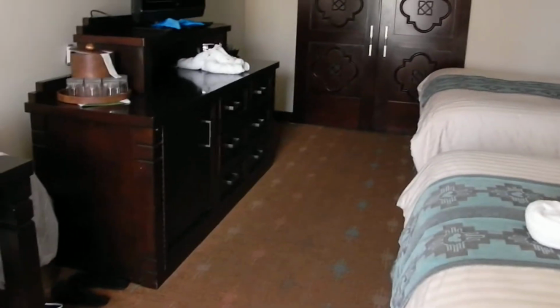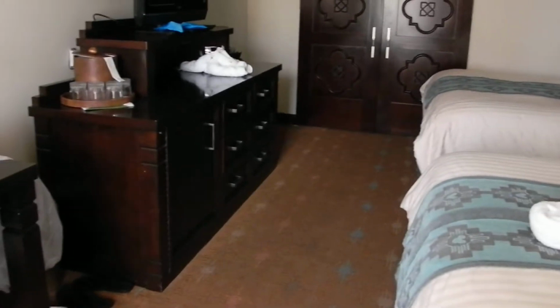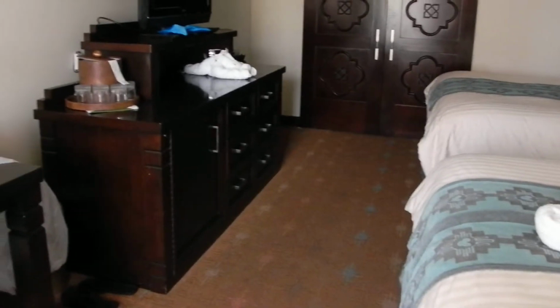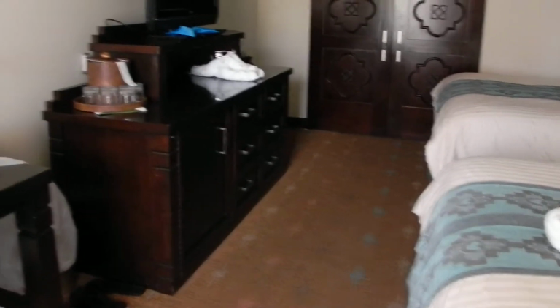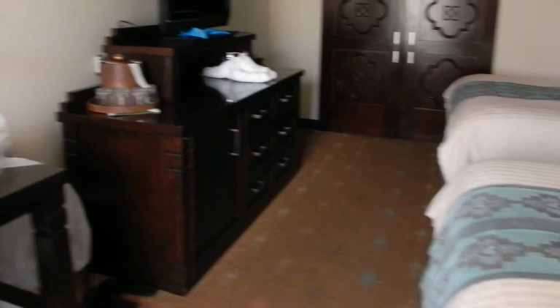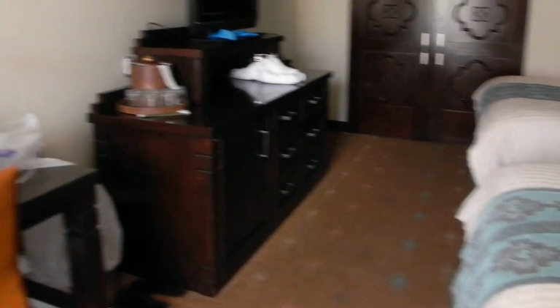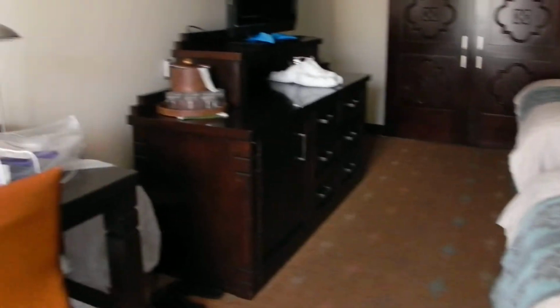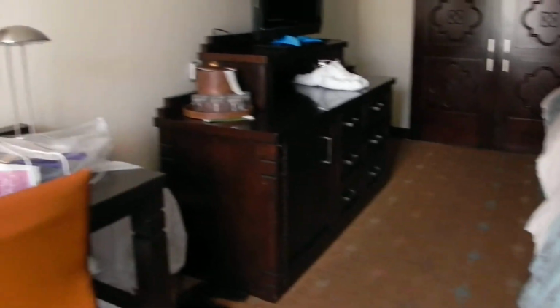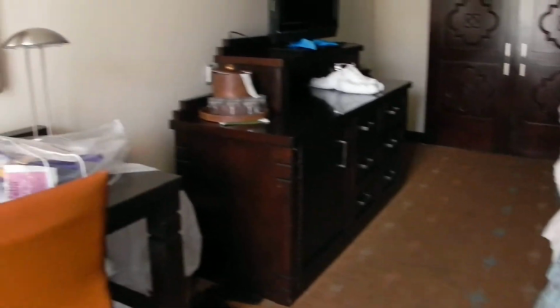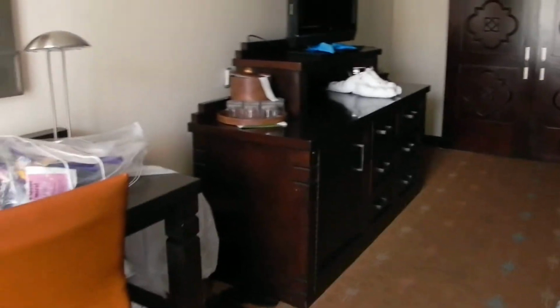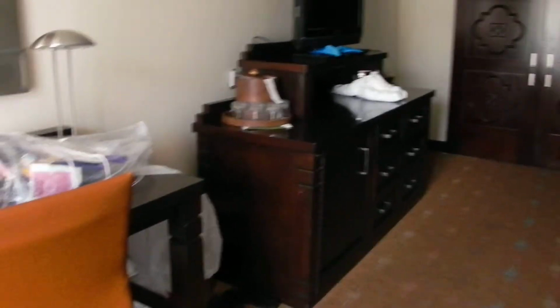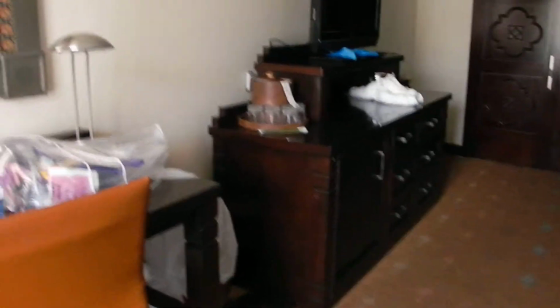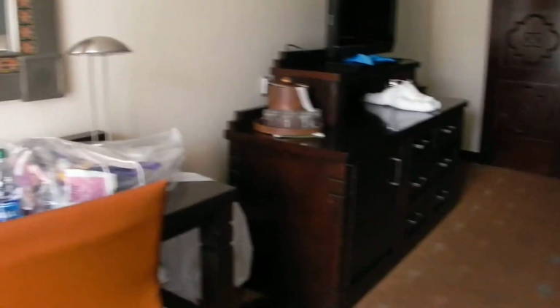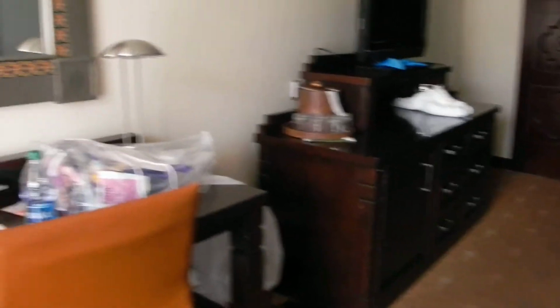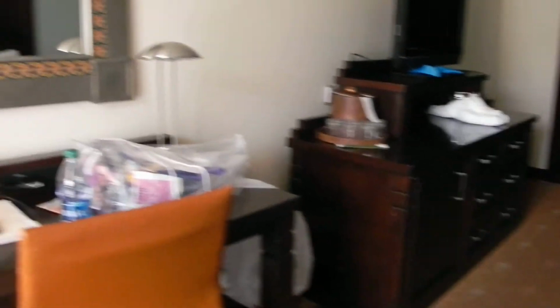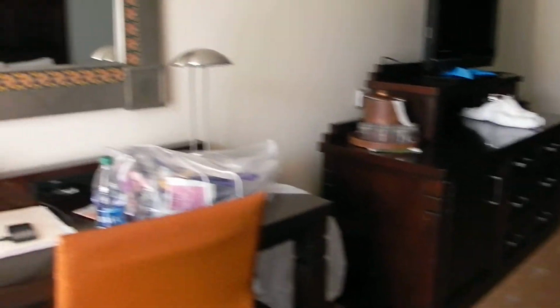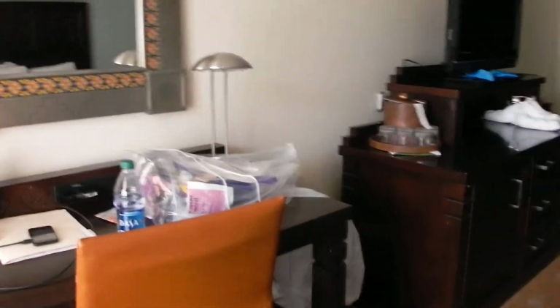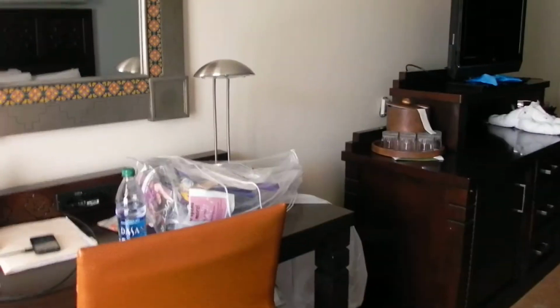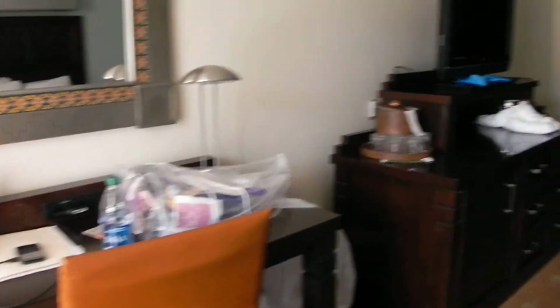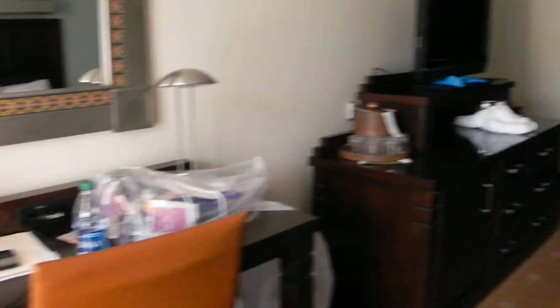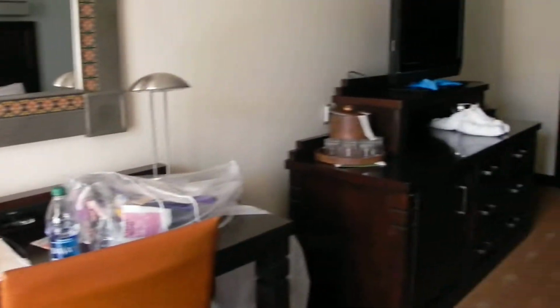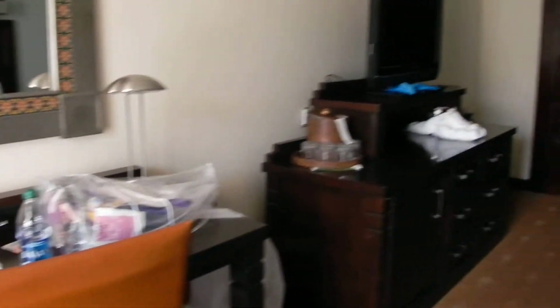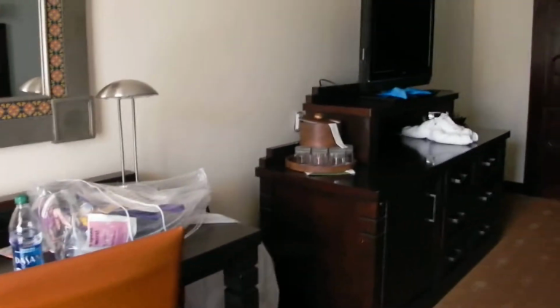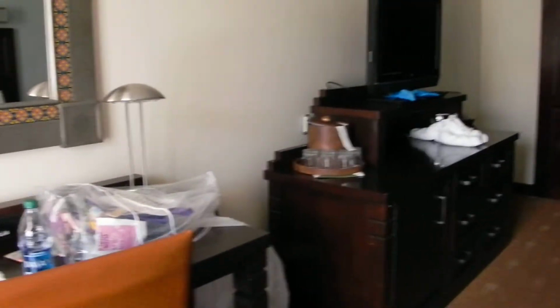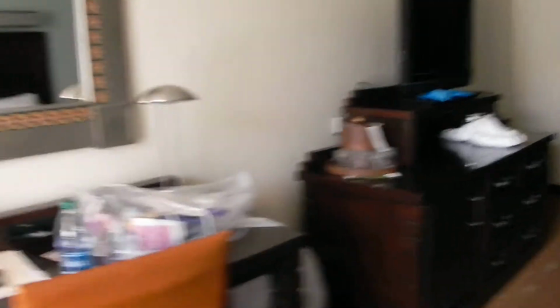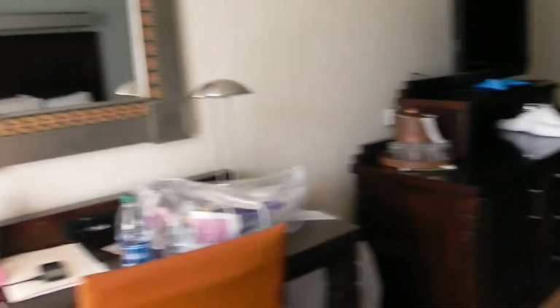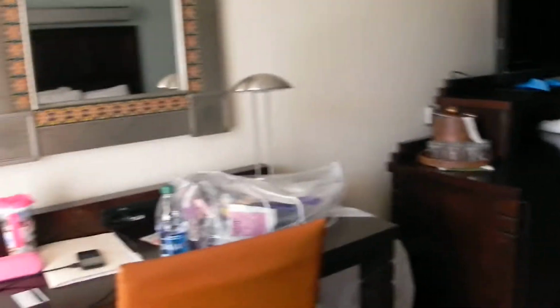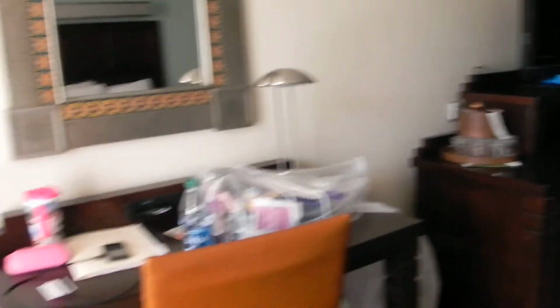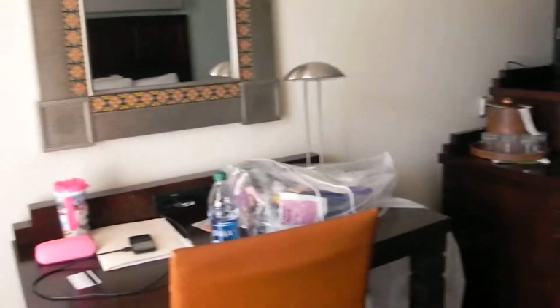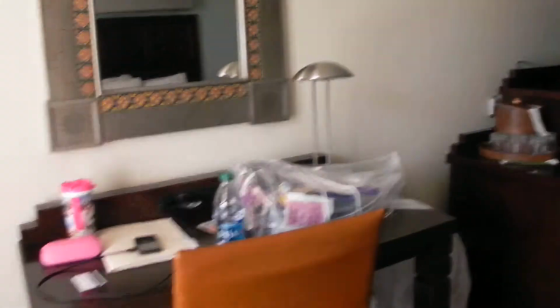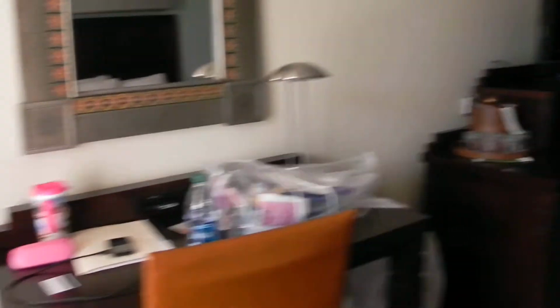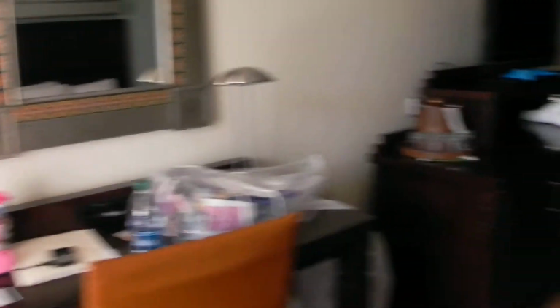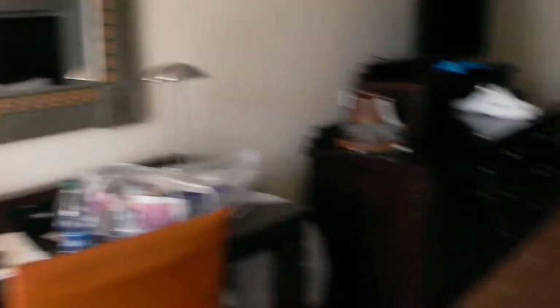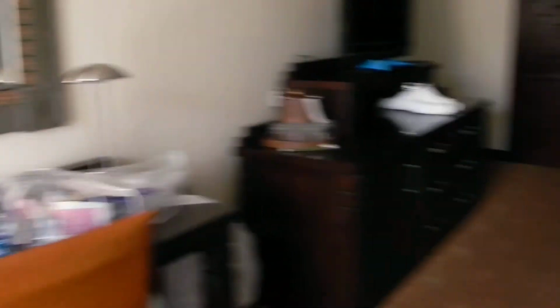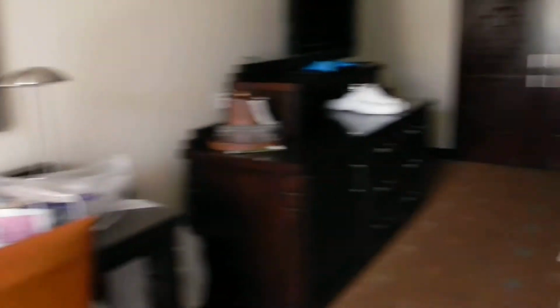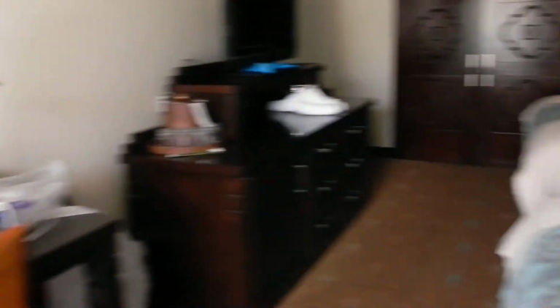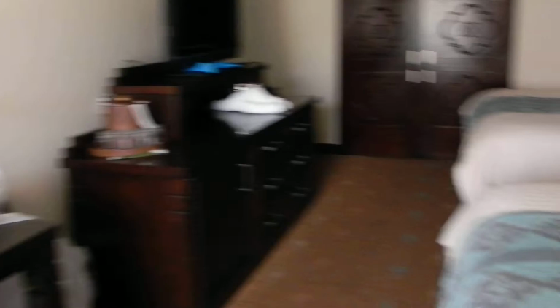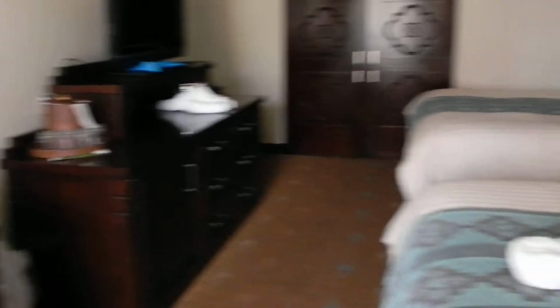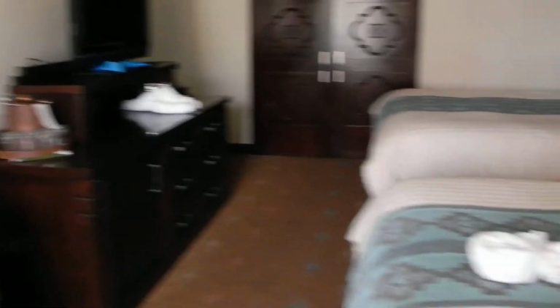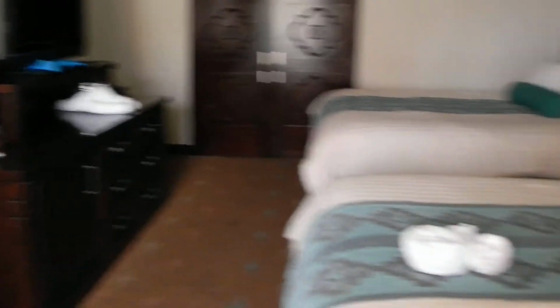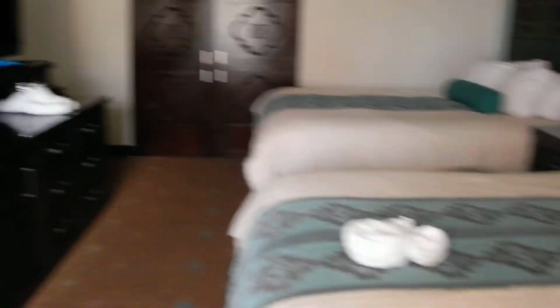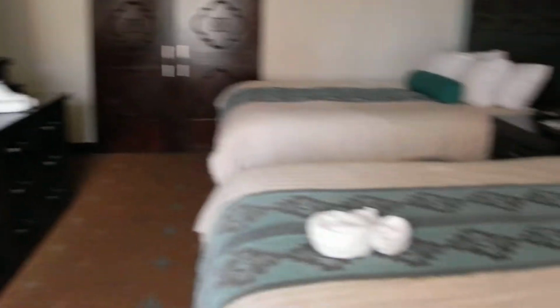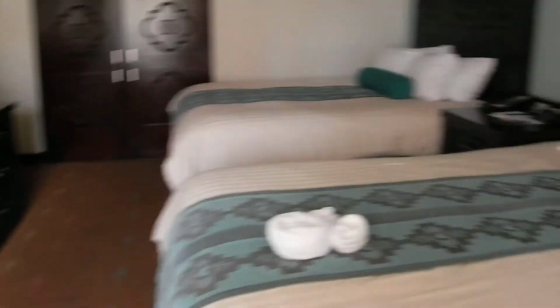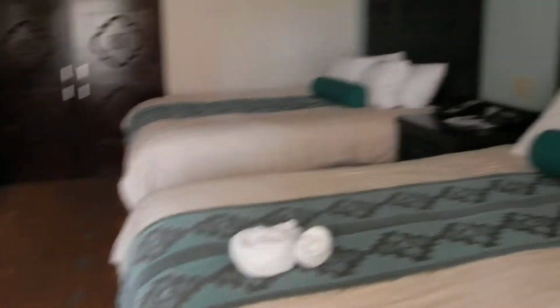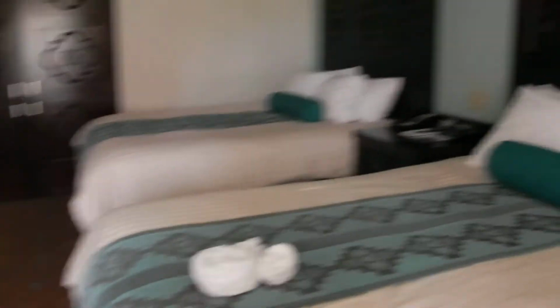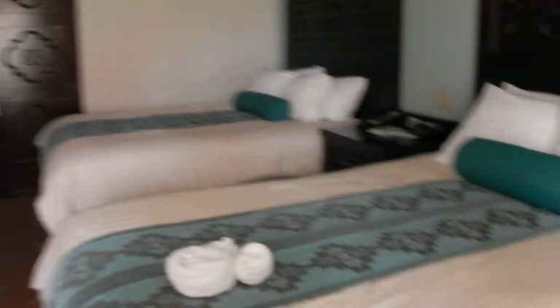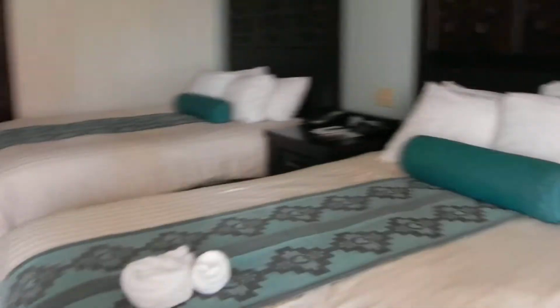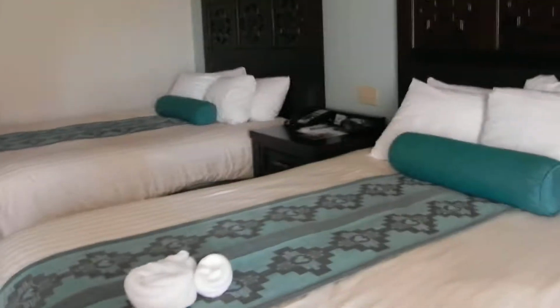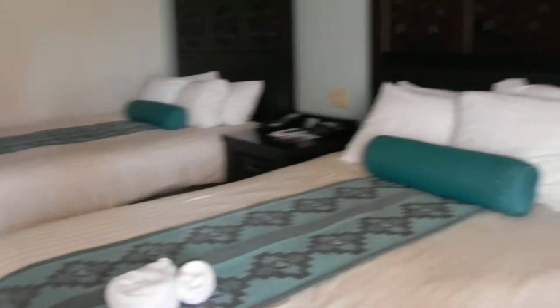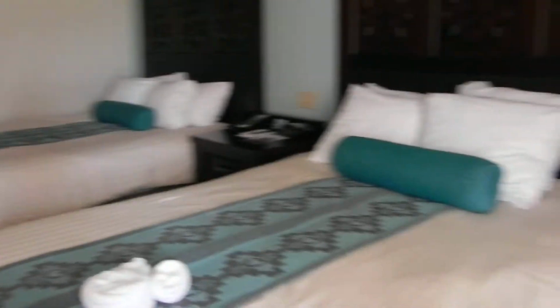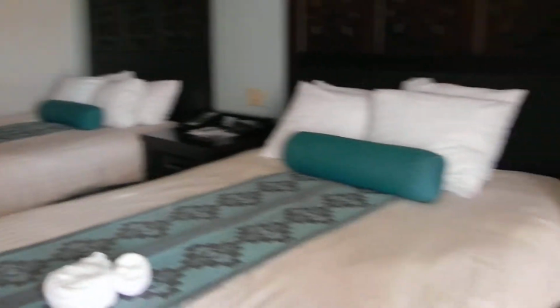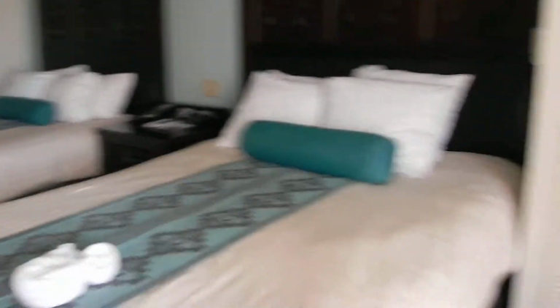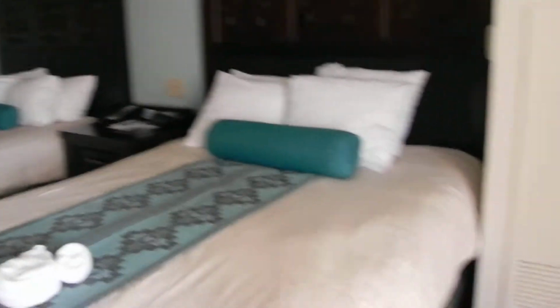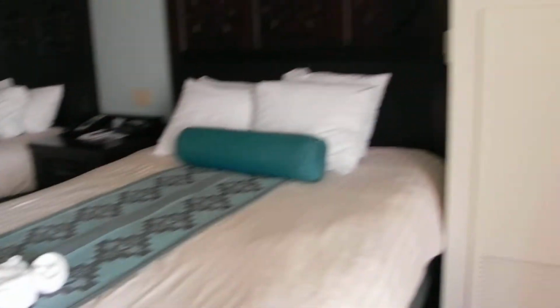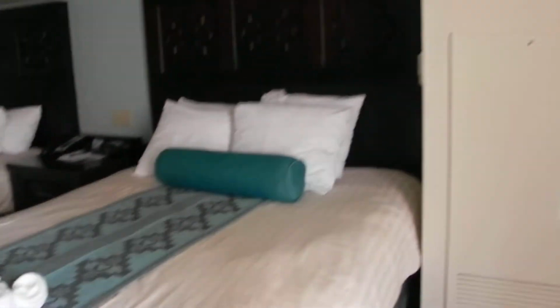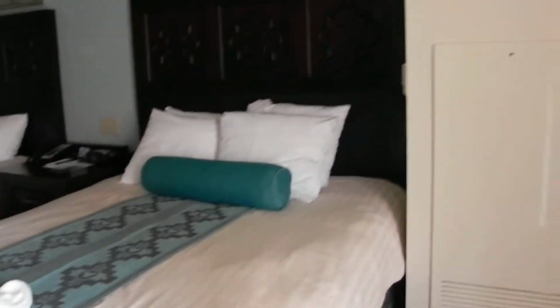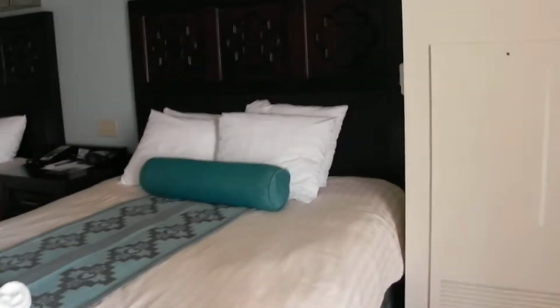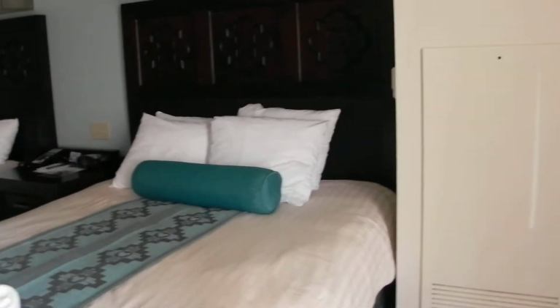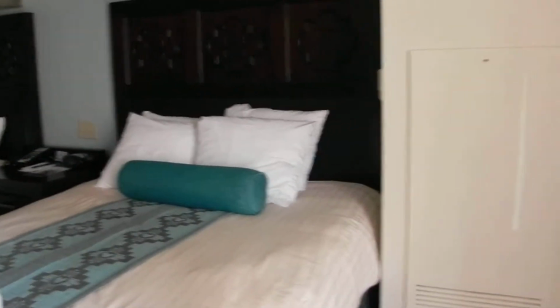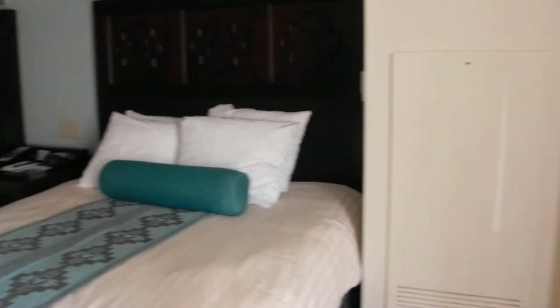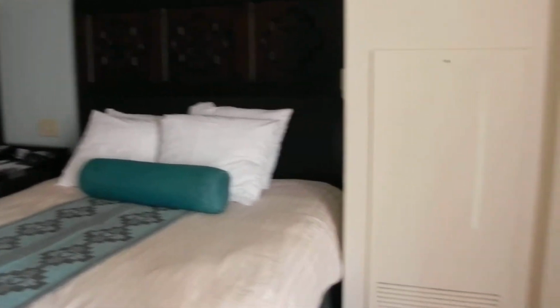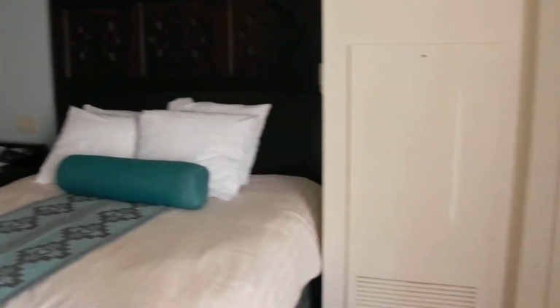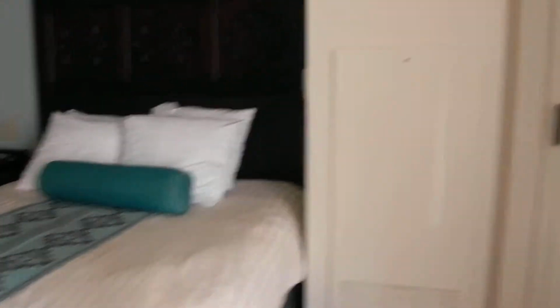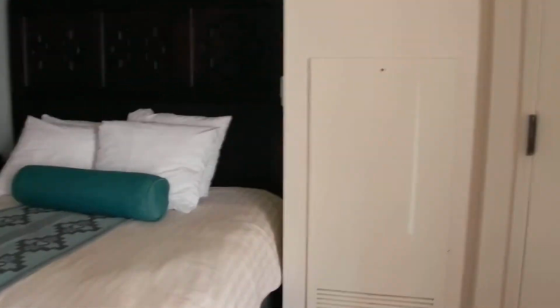This is the Coronado Springs Resort. It's a little messy with my stuff. I got the two-bedroom.